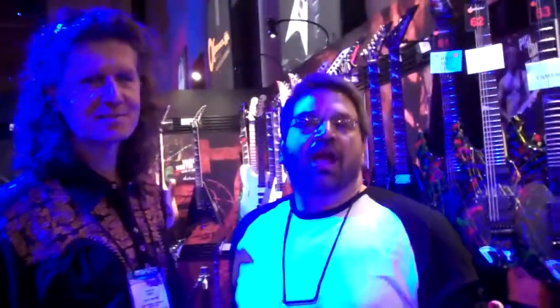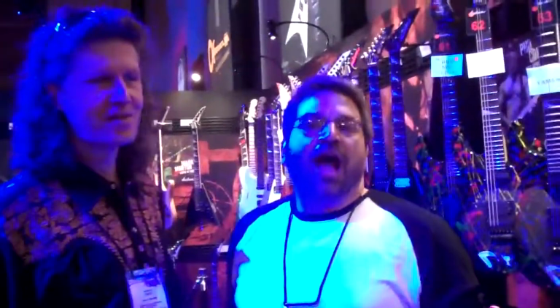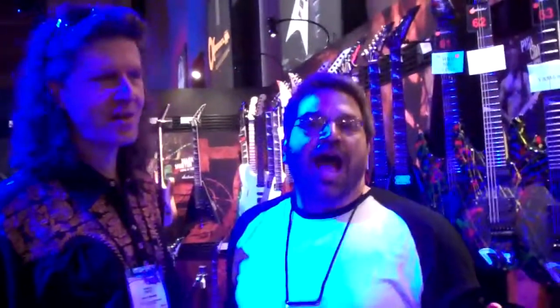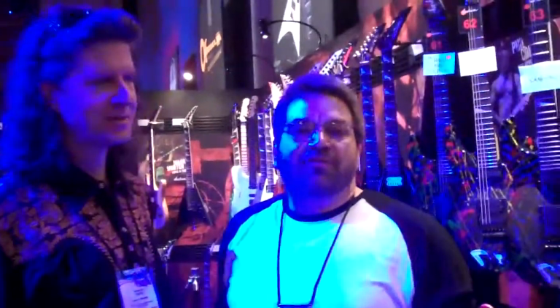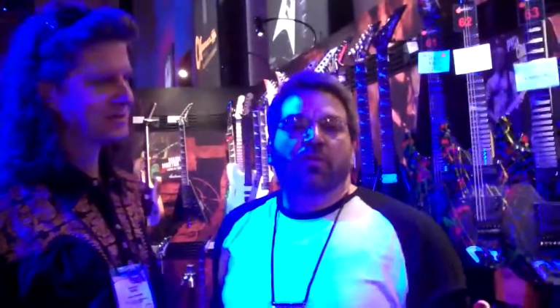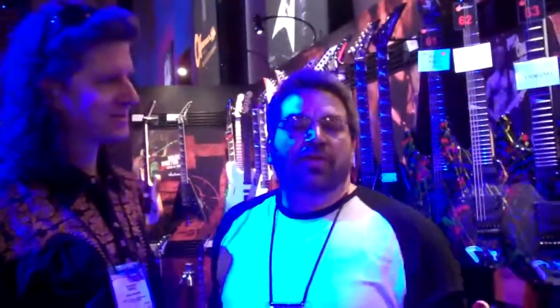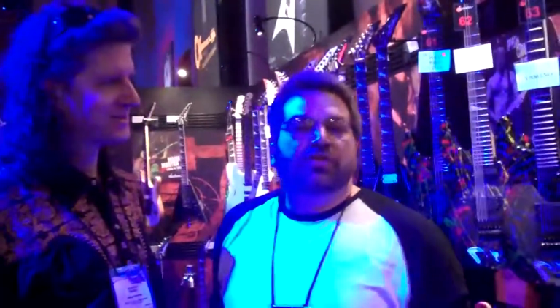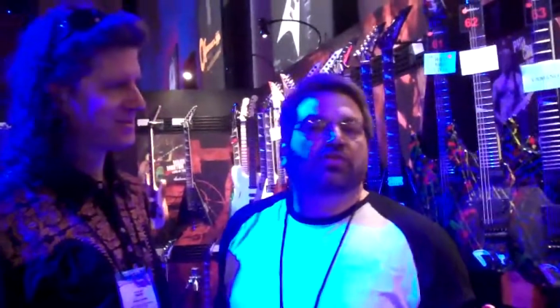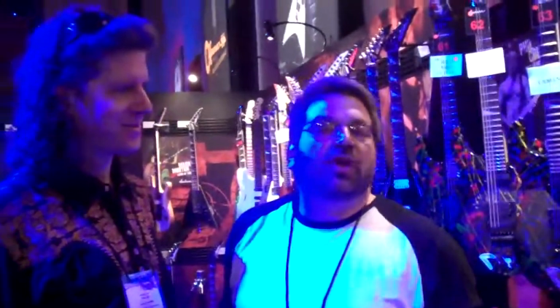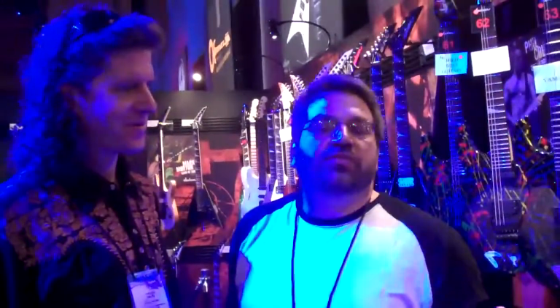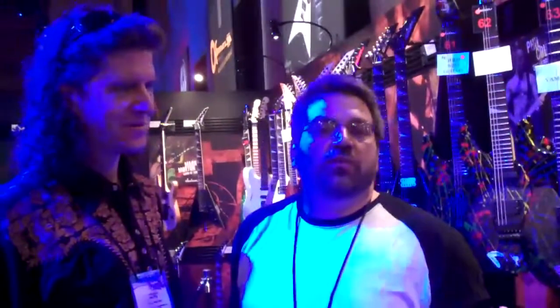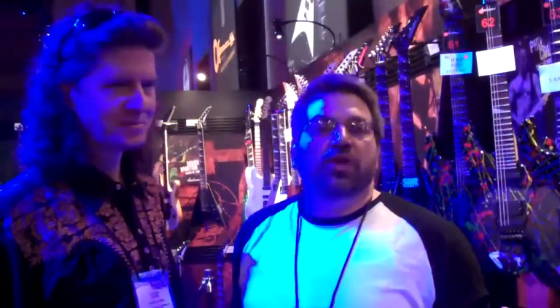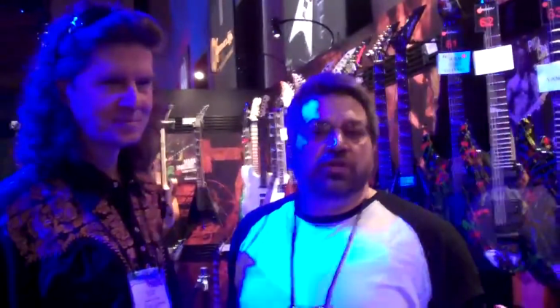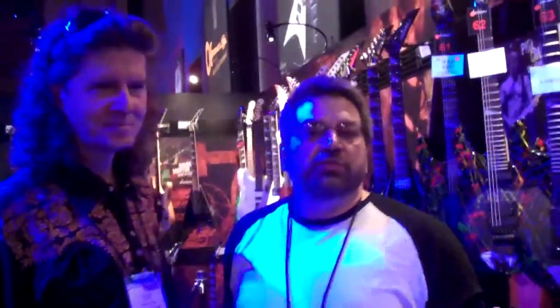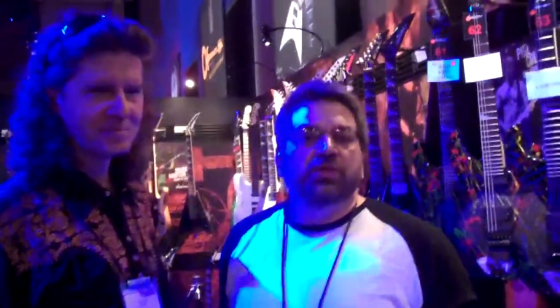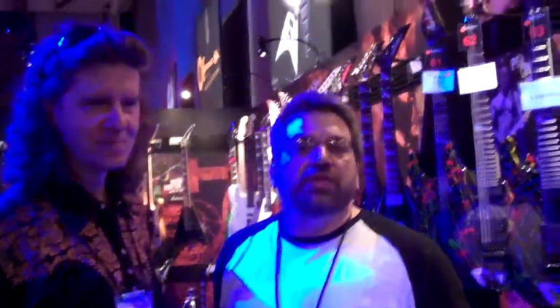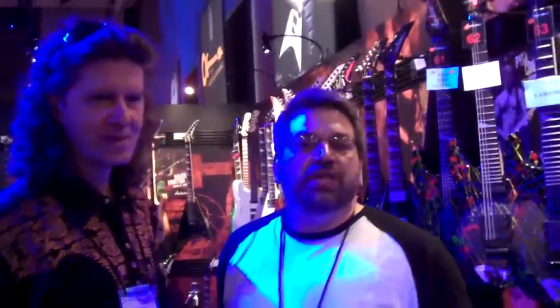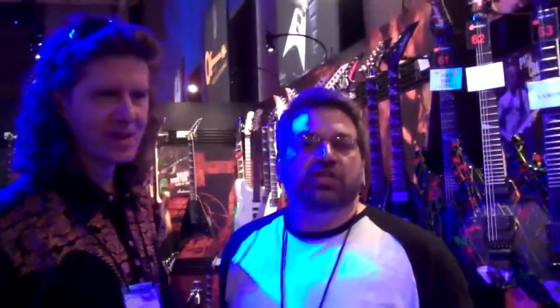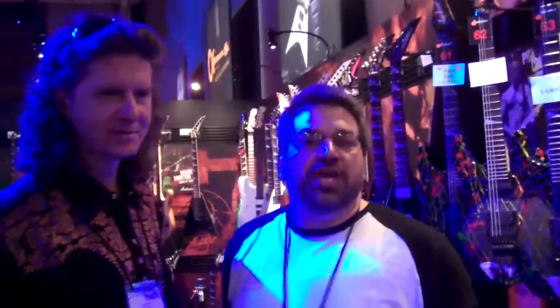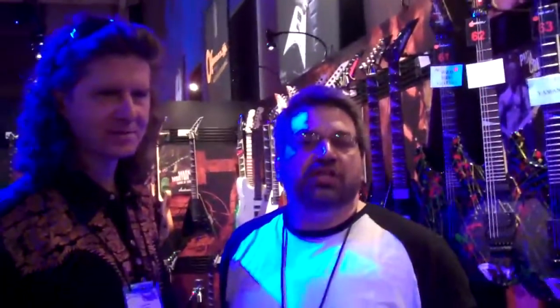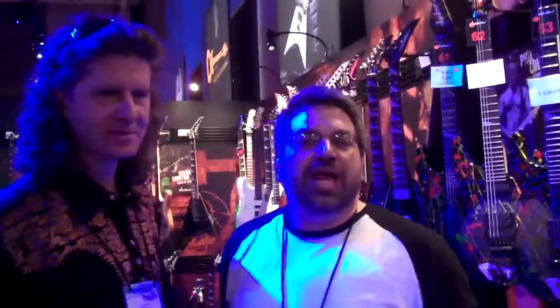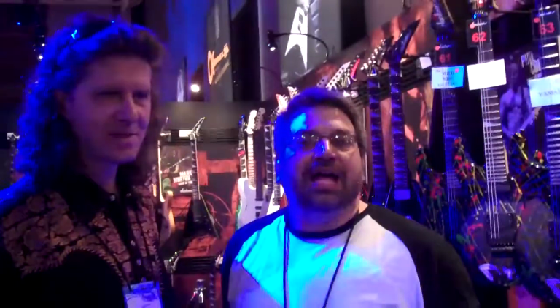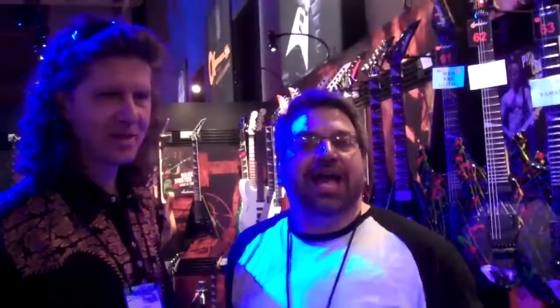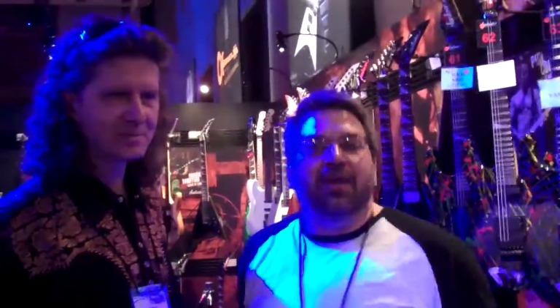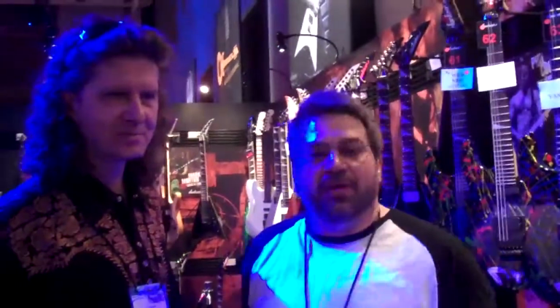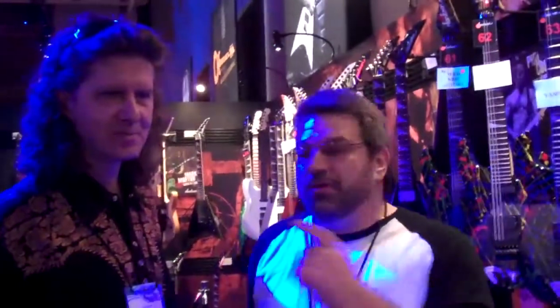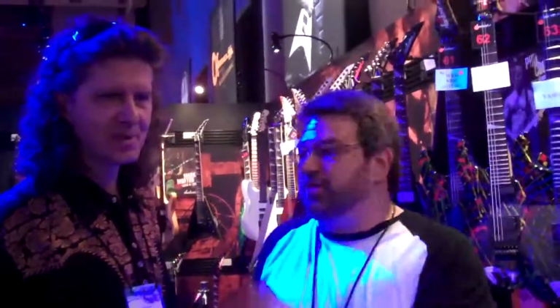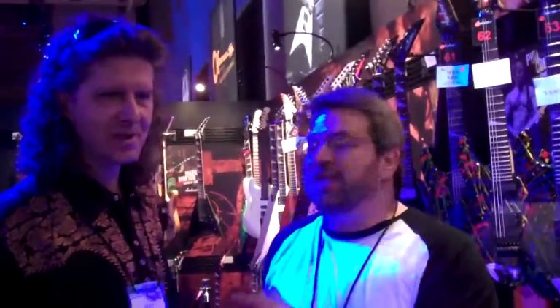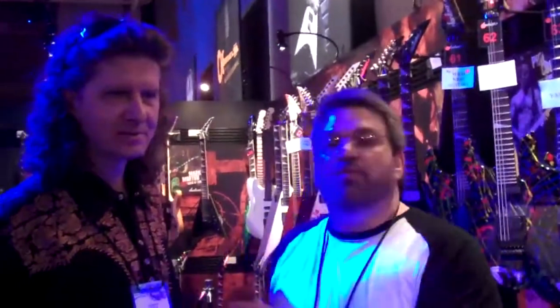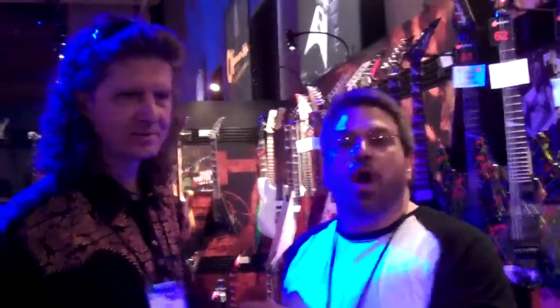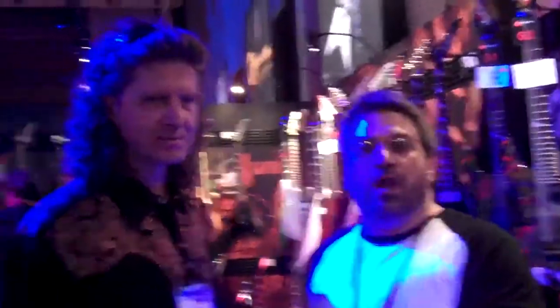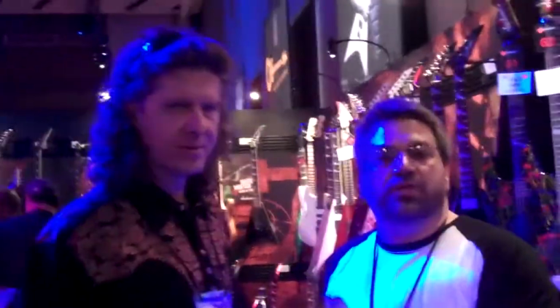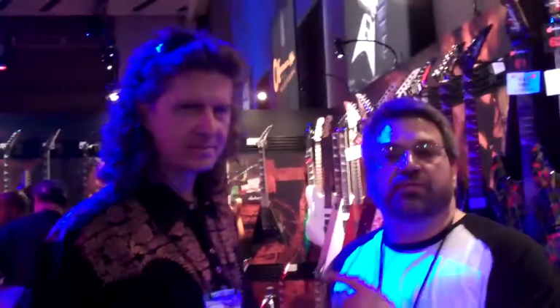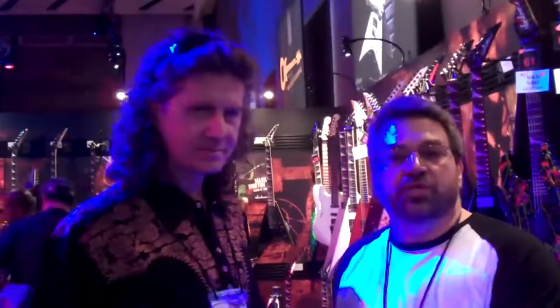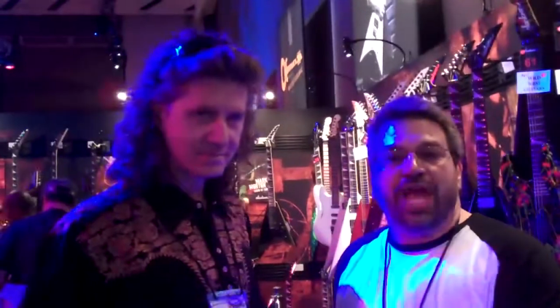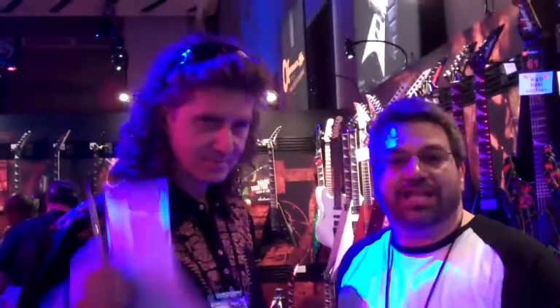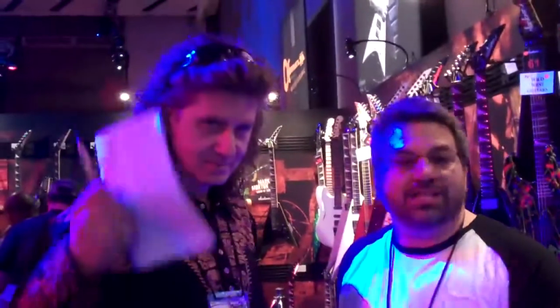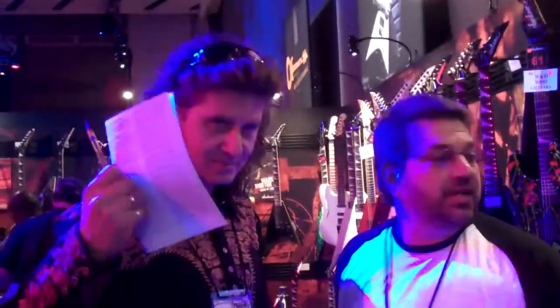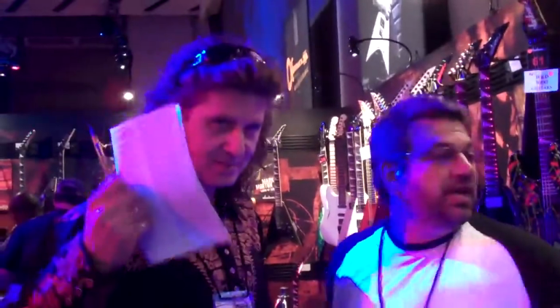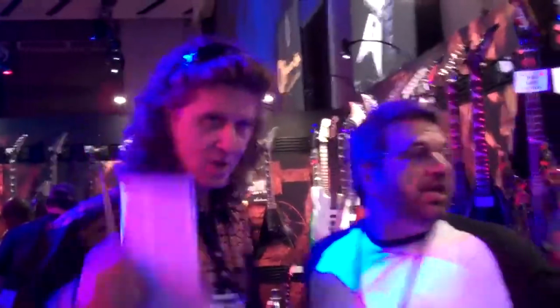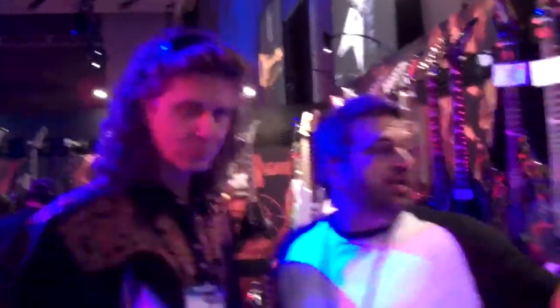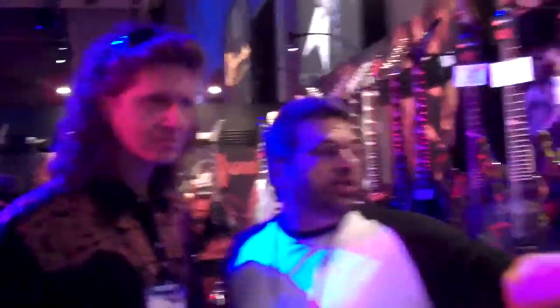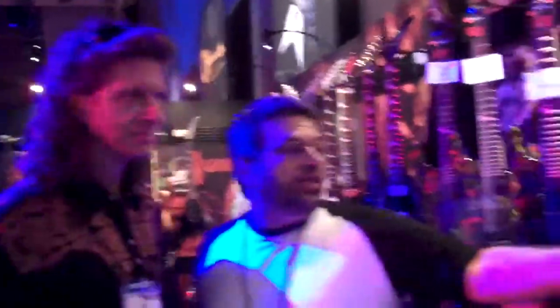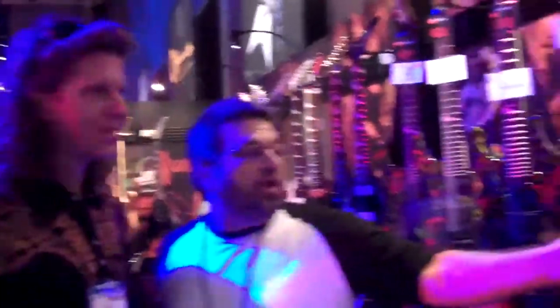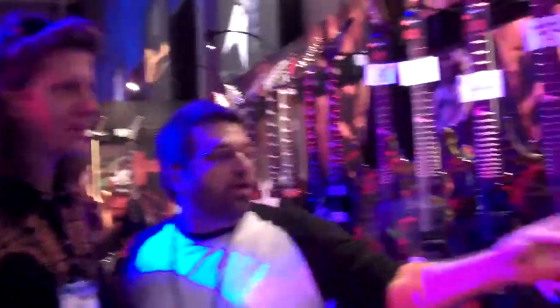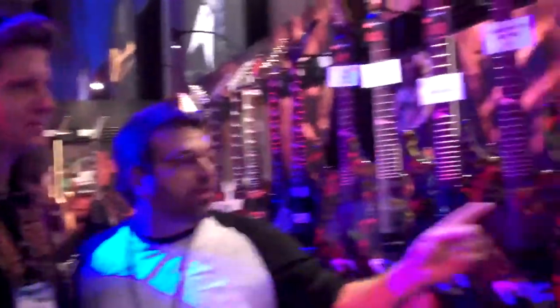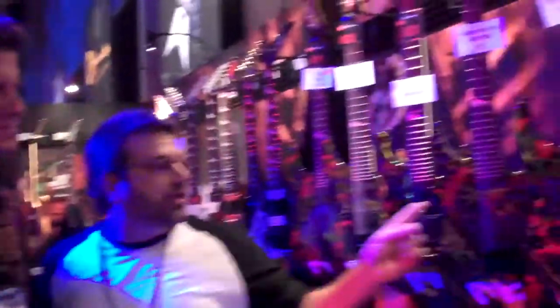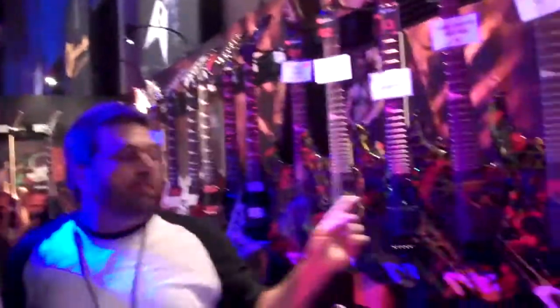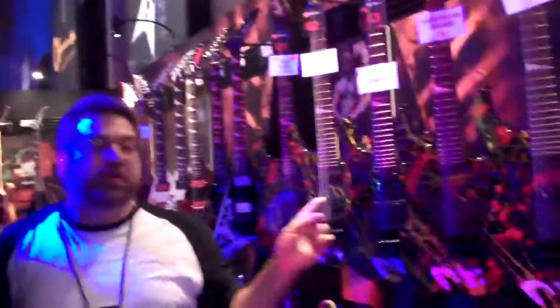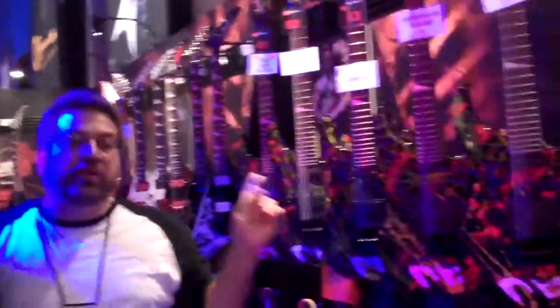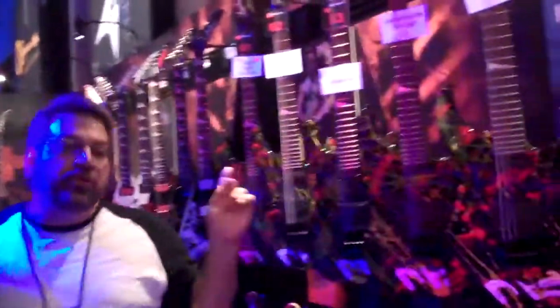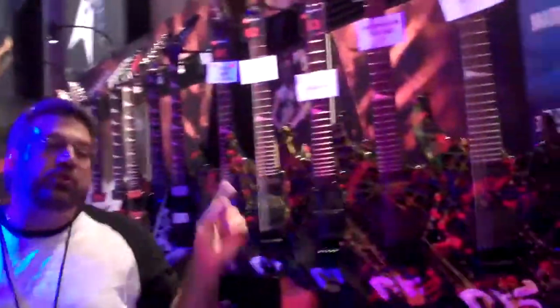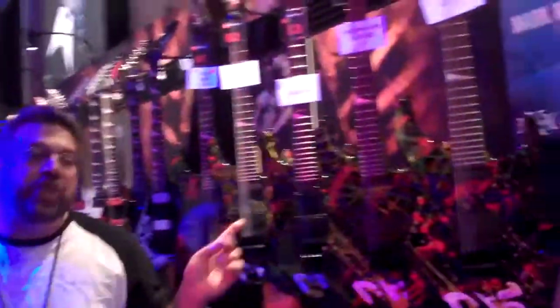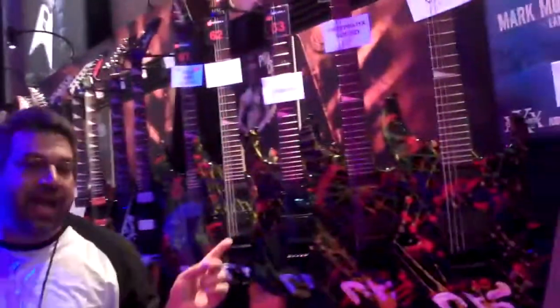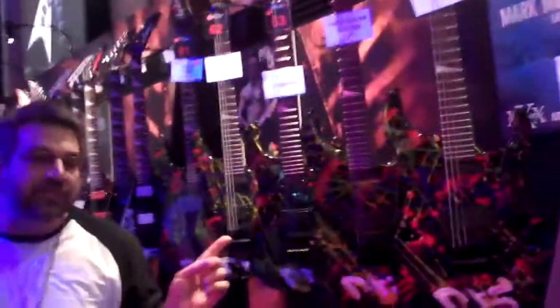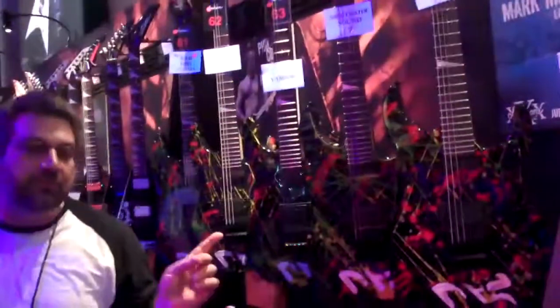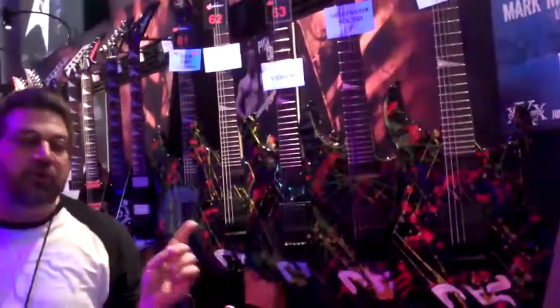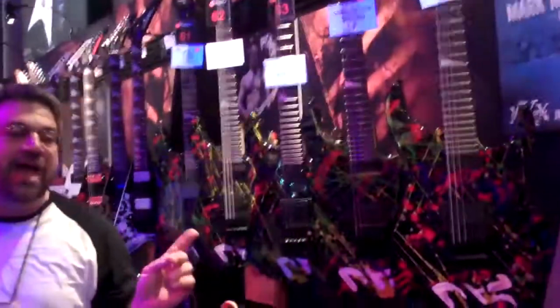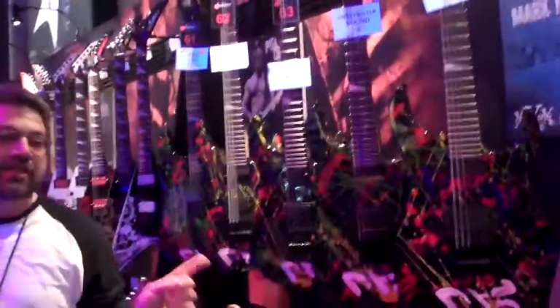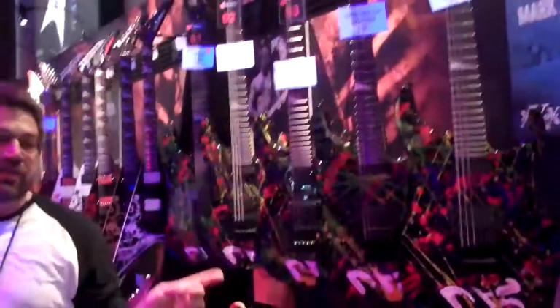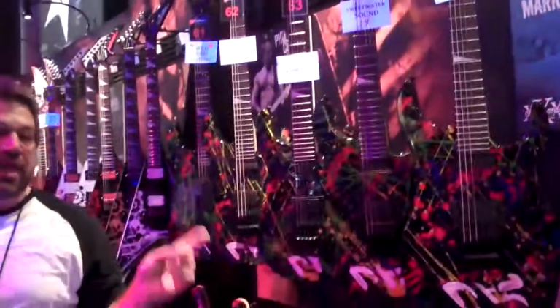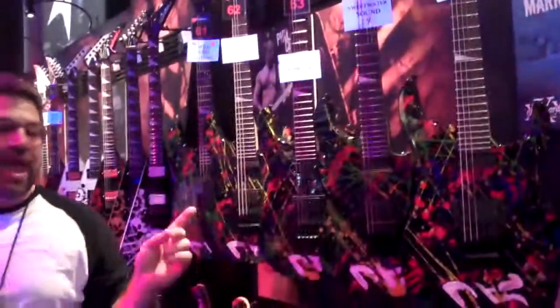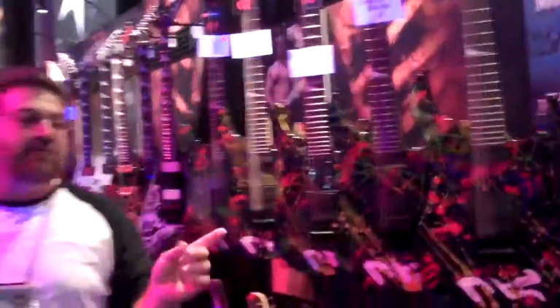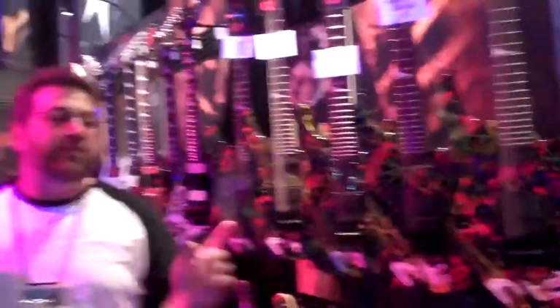Hi everyone, this is Rich from Rich's MusicExchange.com here with Dave Waters from Jackson. He's going to go over a couple of the new Jackson products that we have.